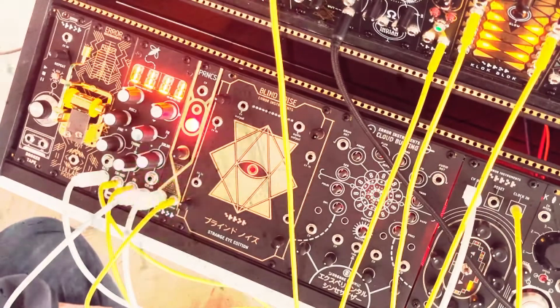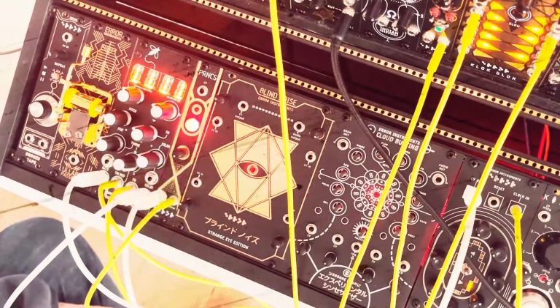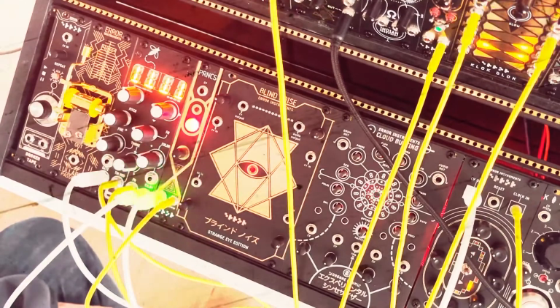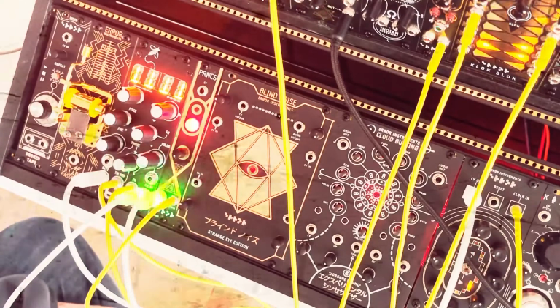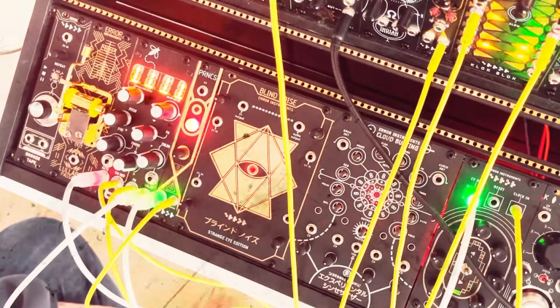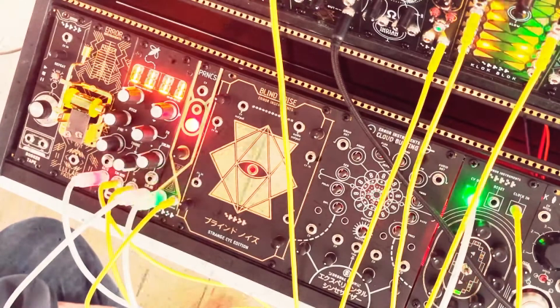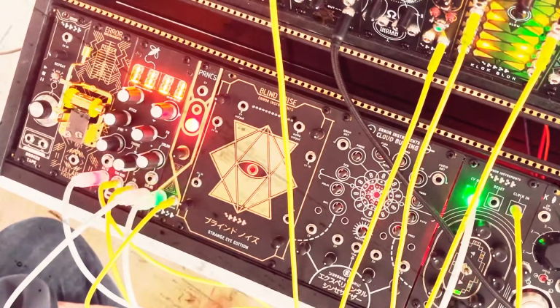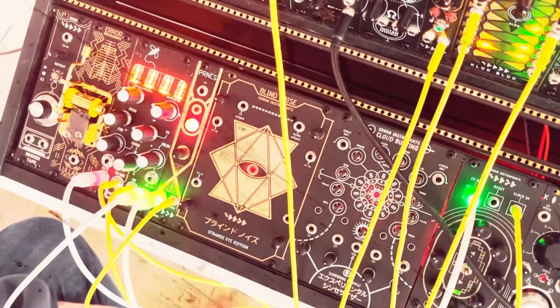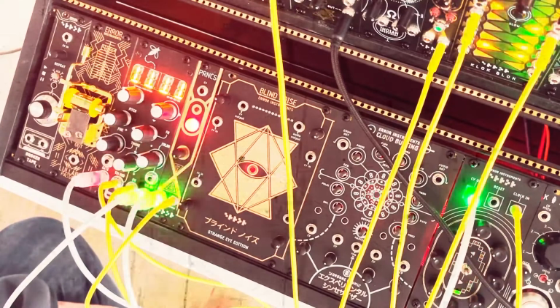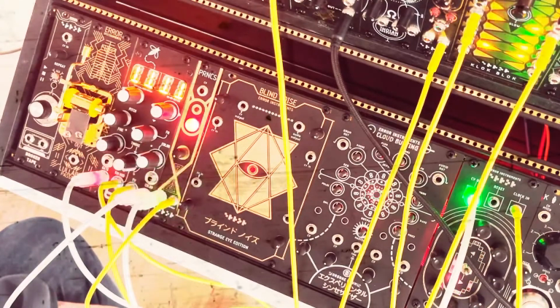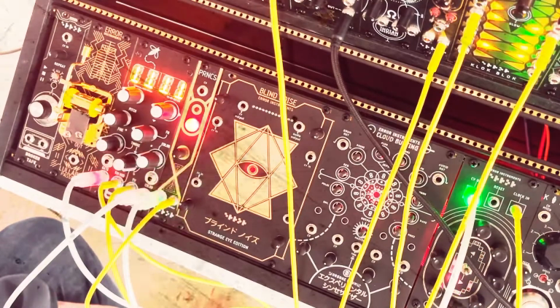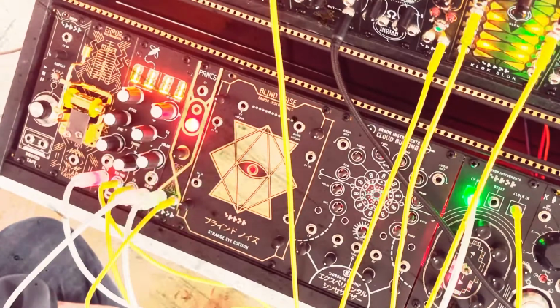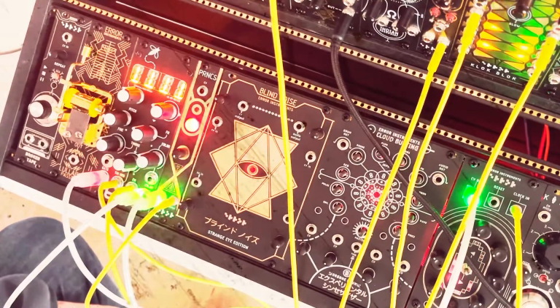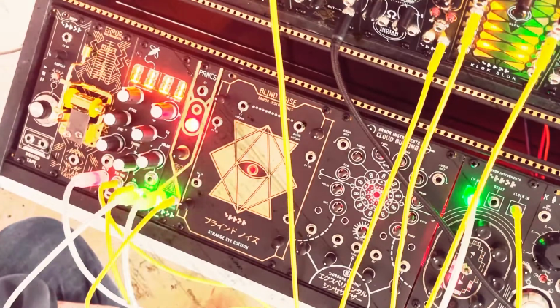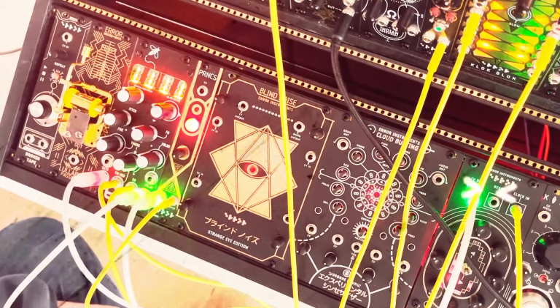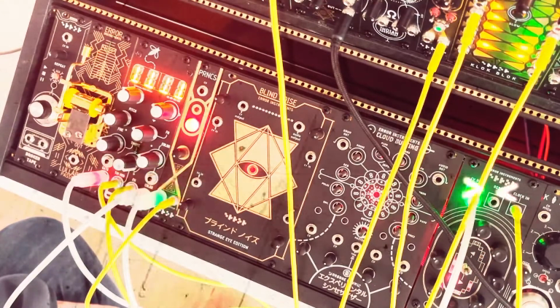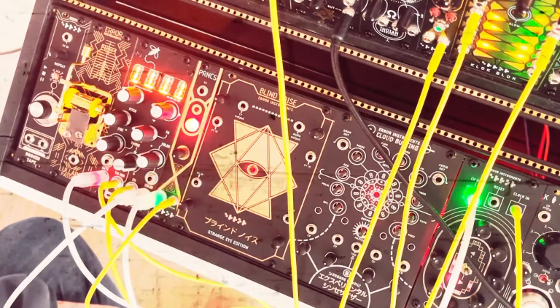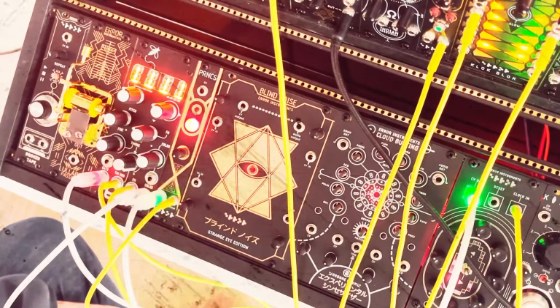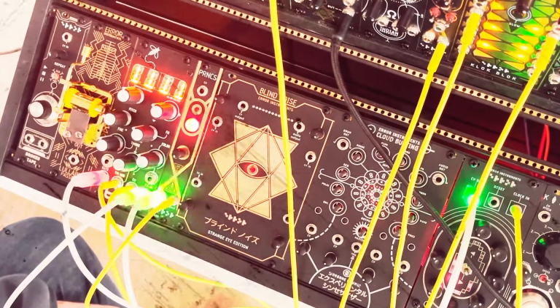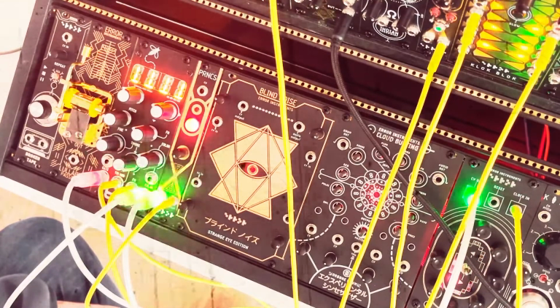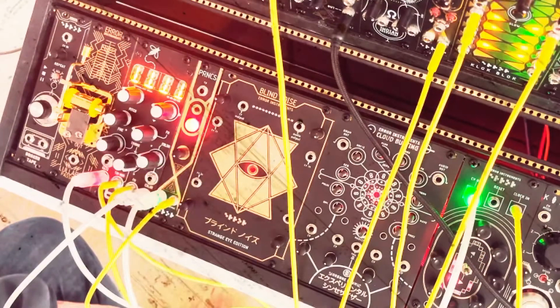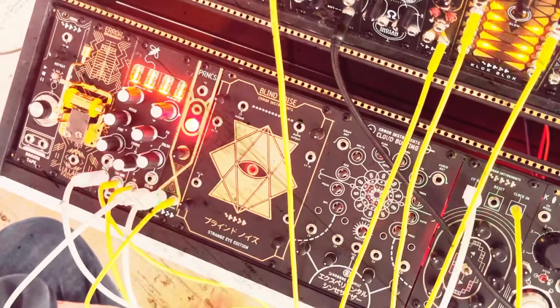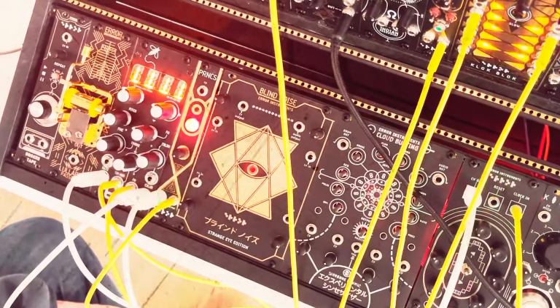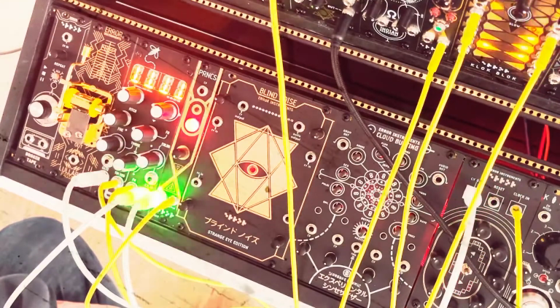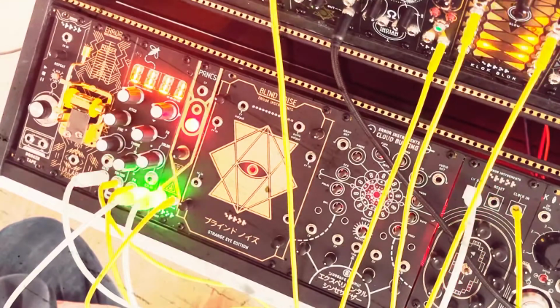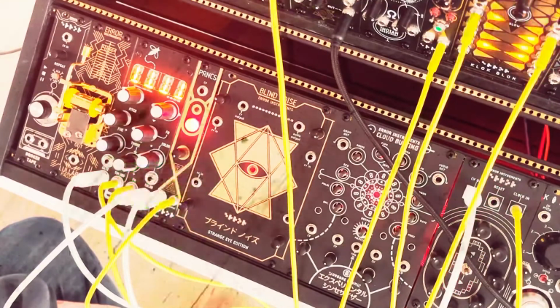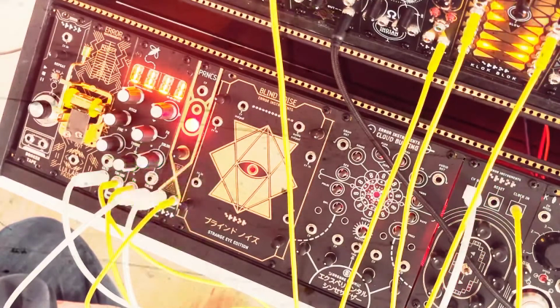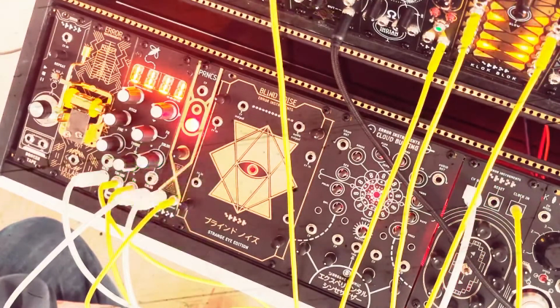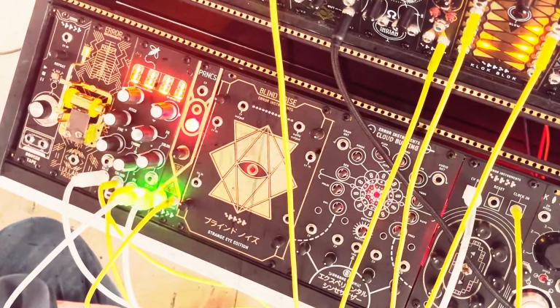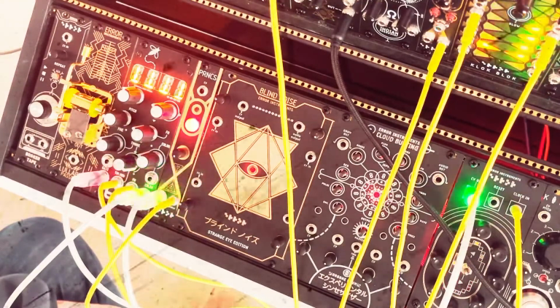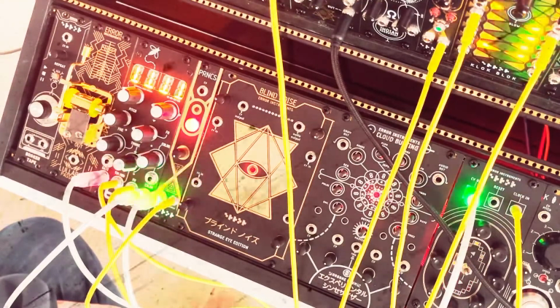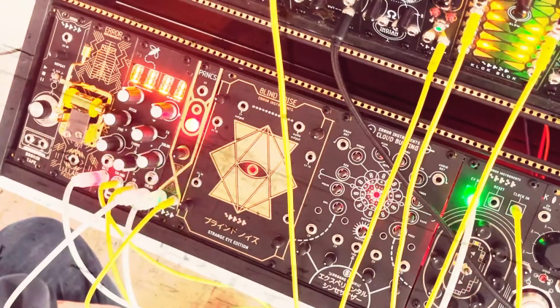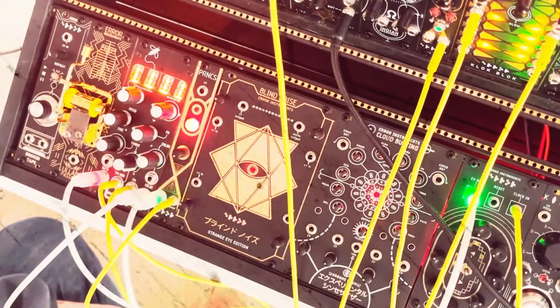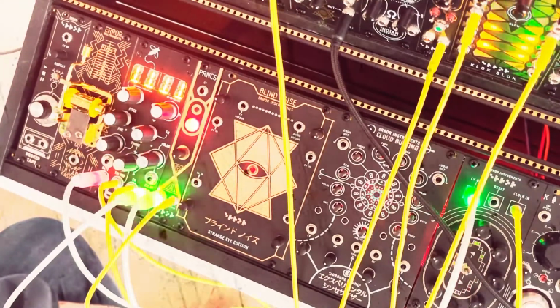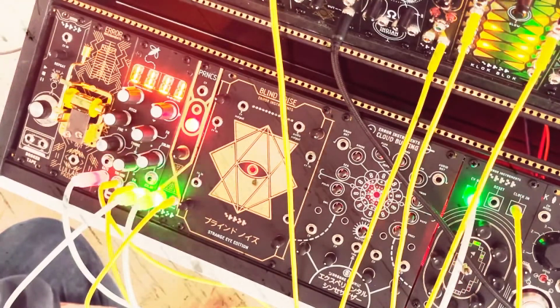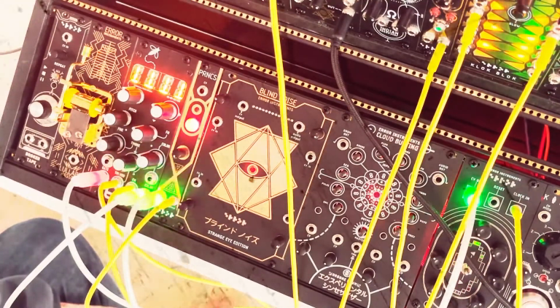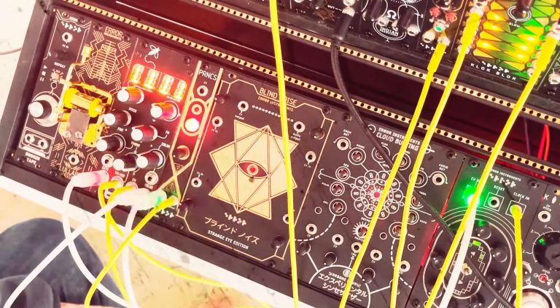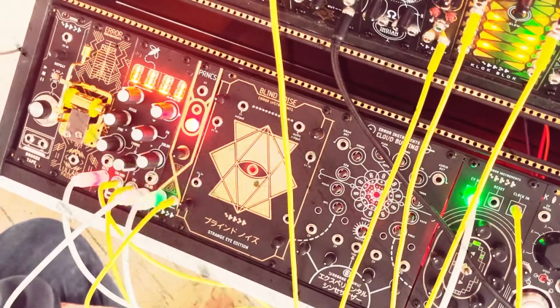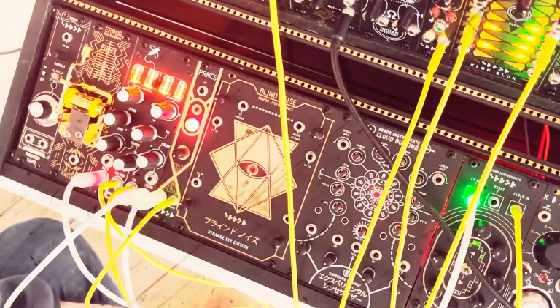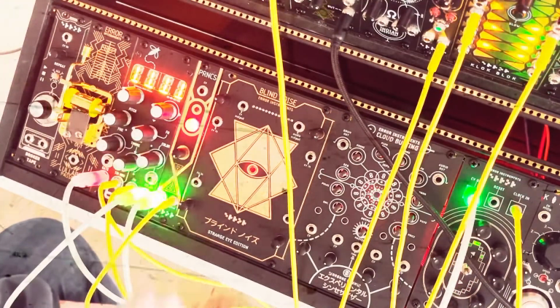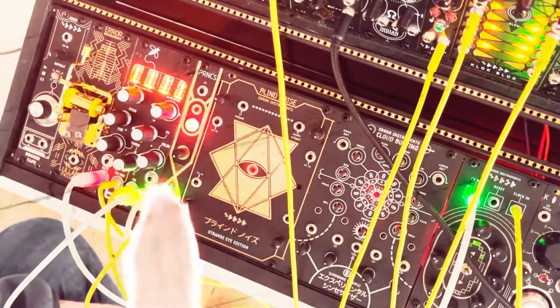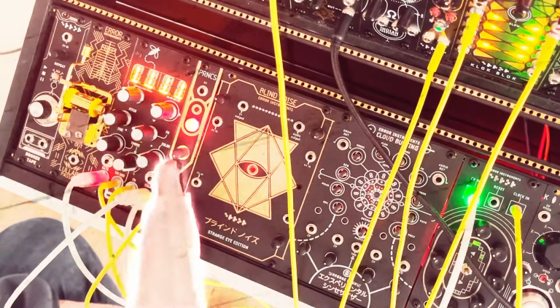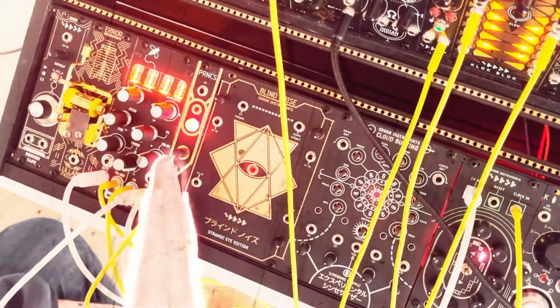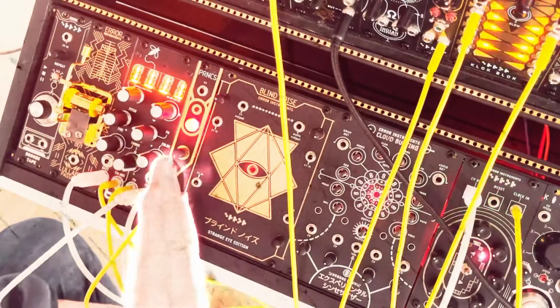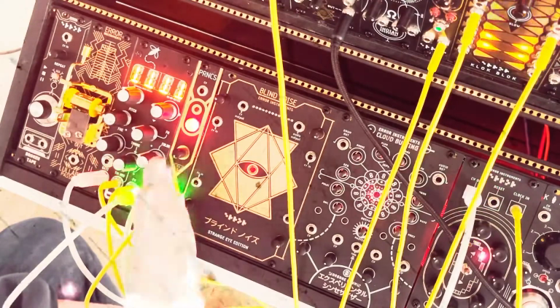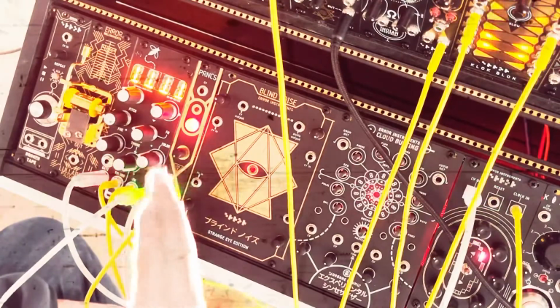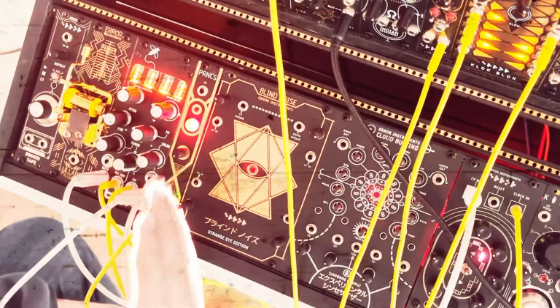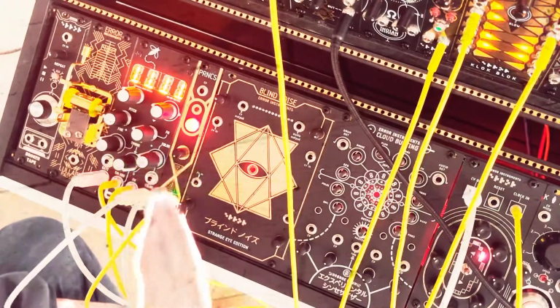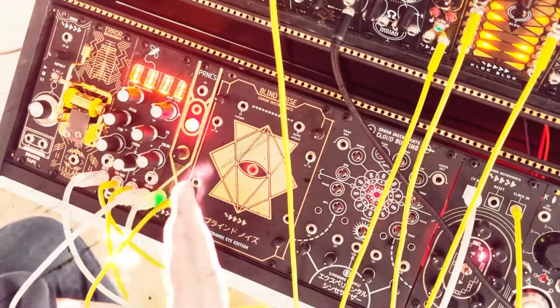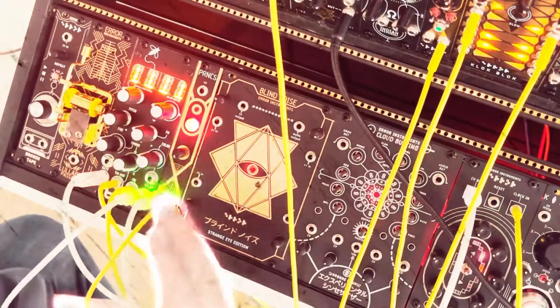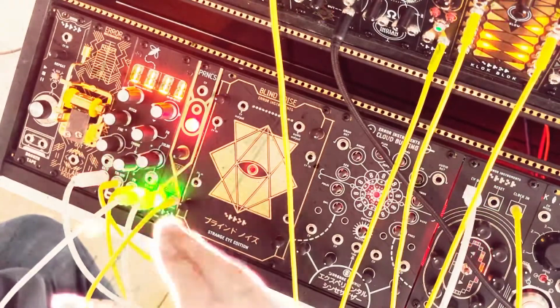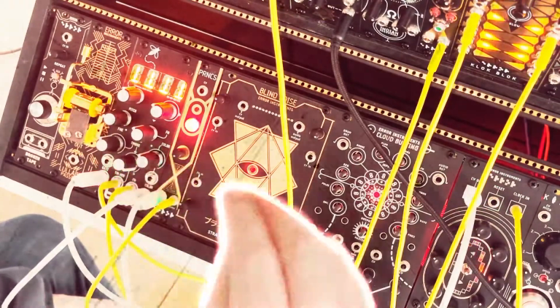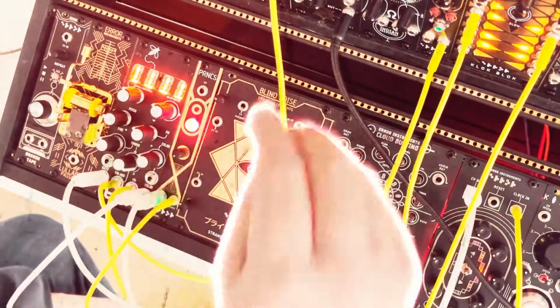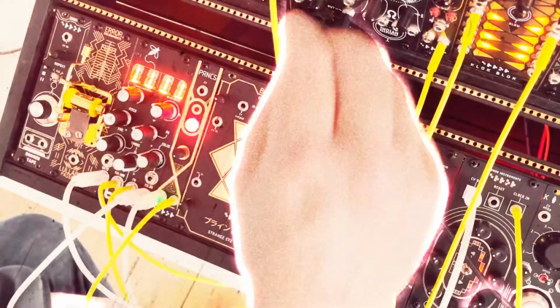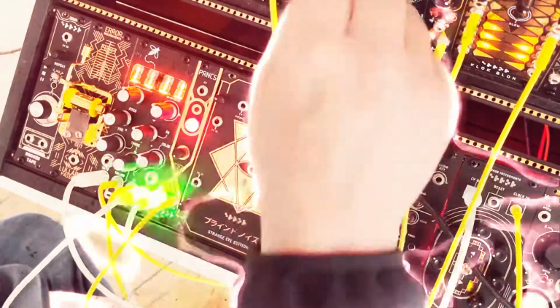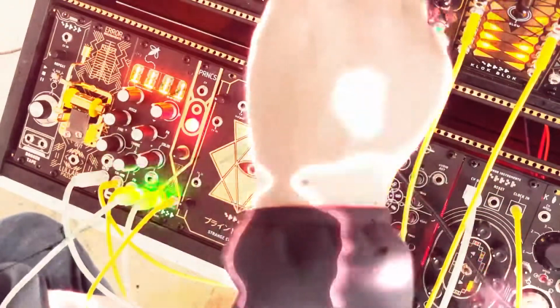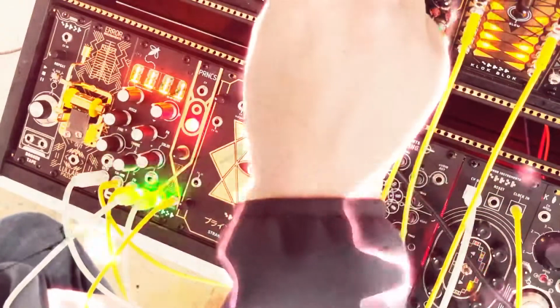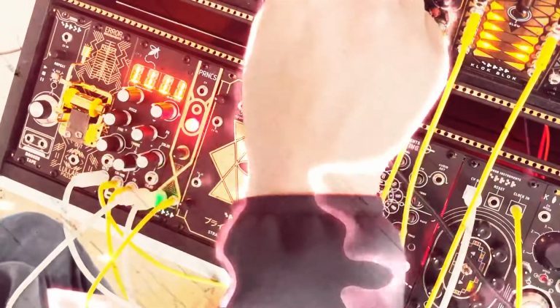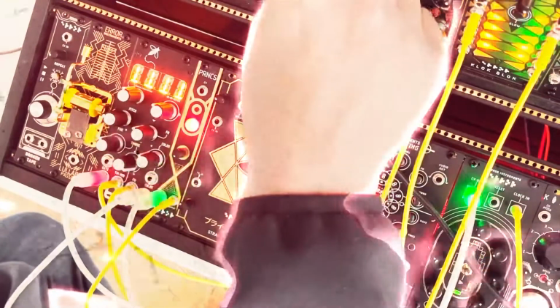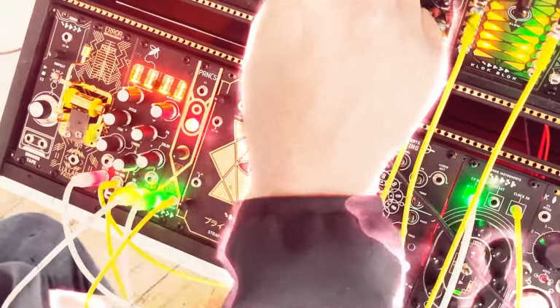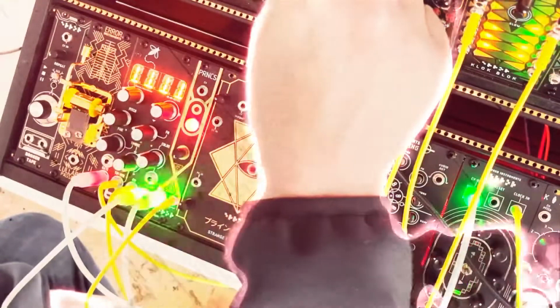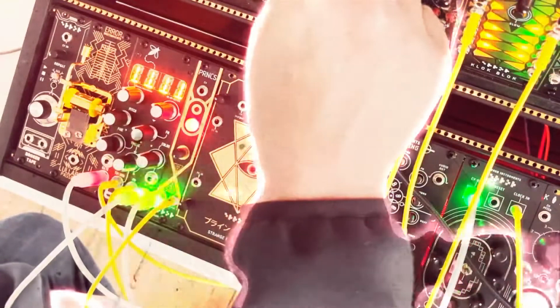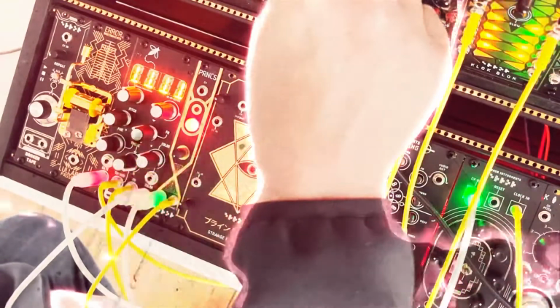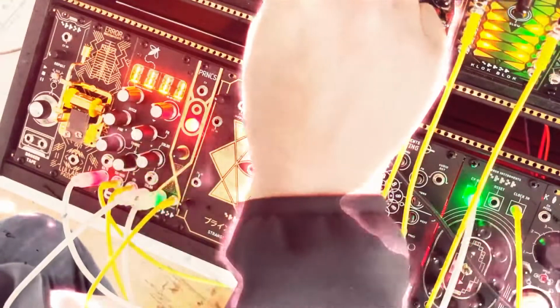It's between distortion, ring modulation, phaser, and delay — it's really something weird. You can also just put a trigger in there if you want to have a Karplus-Strong drum.